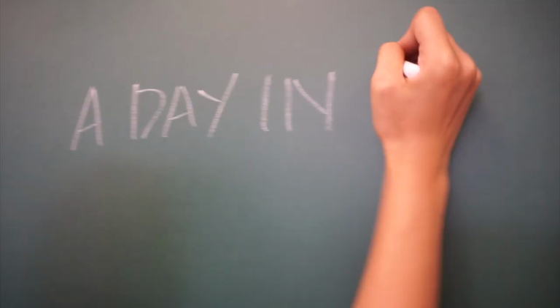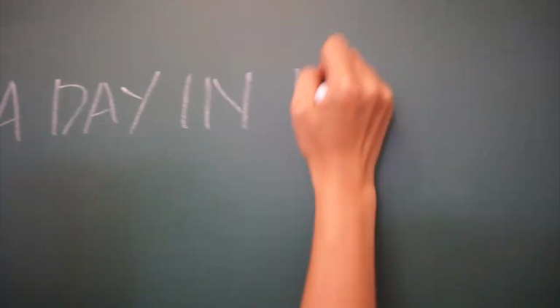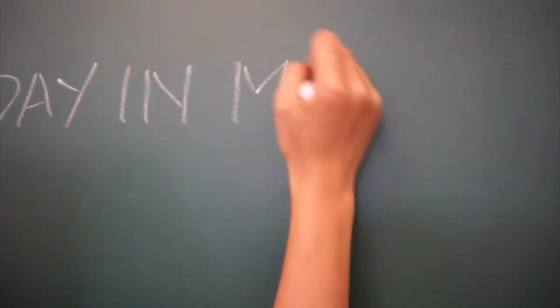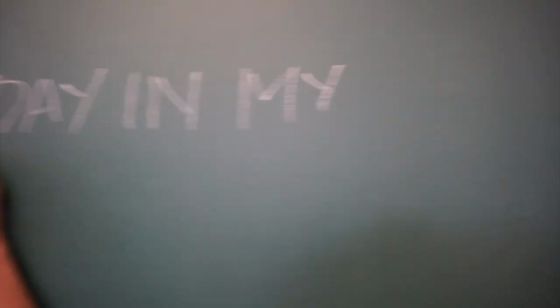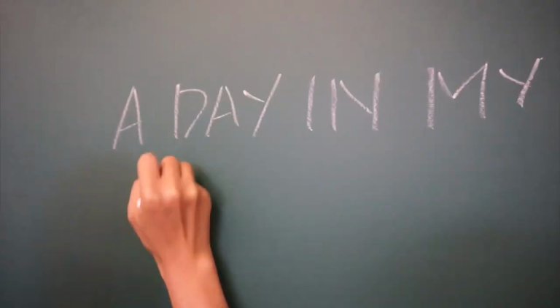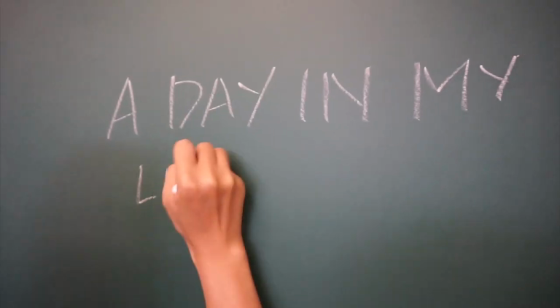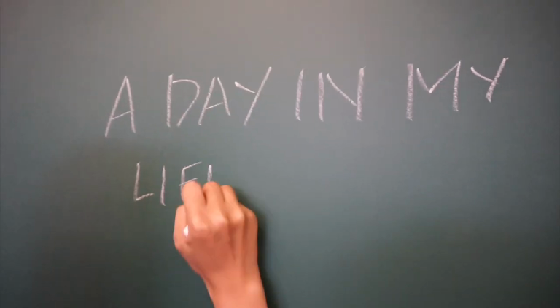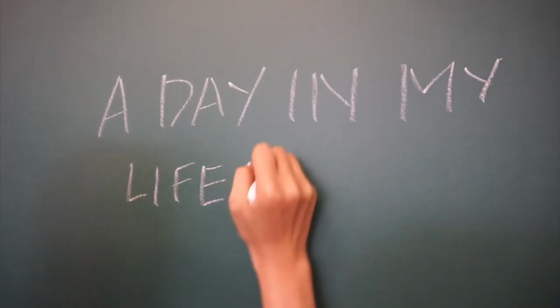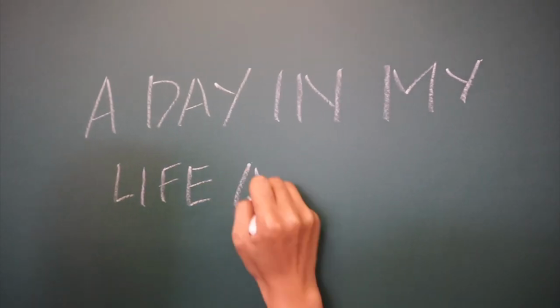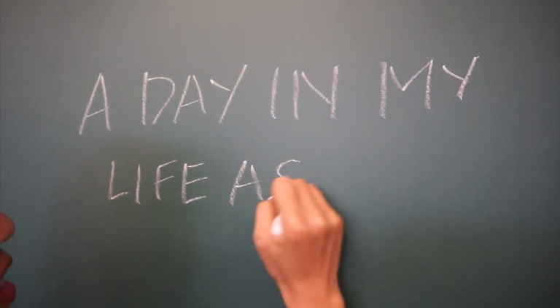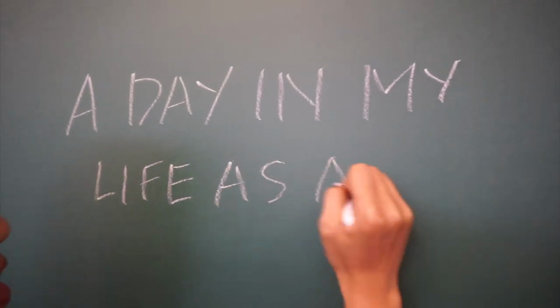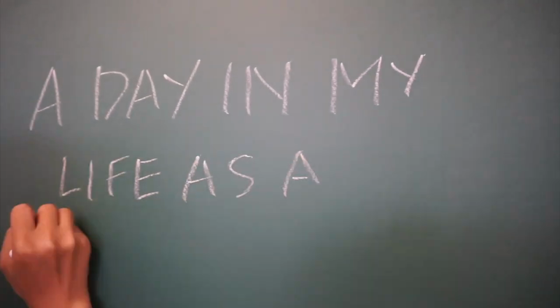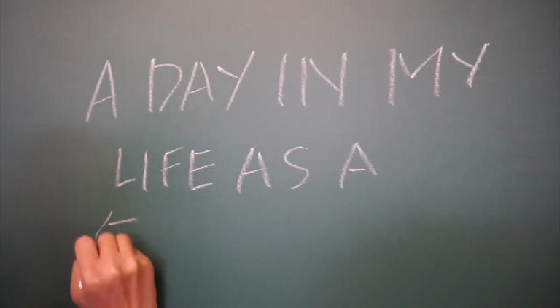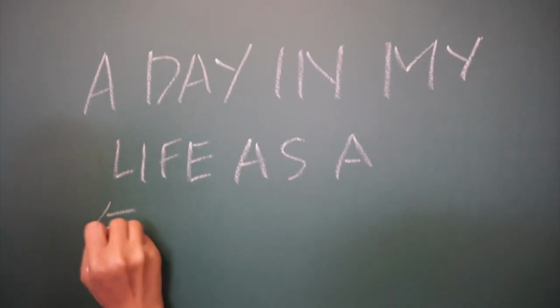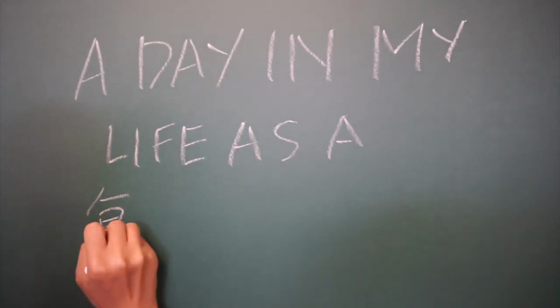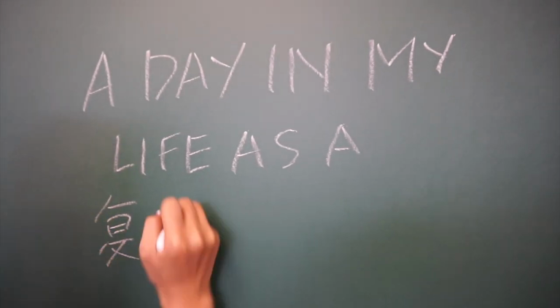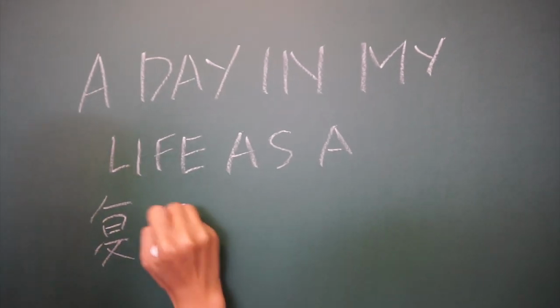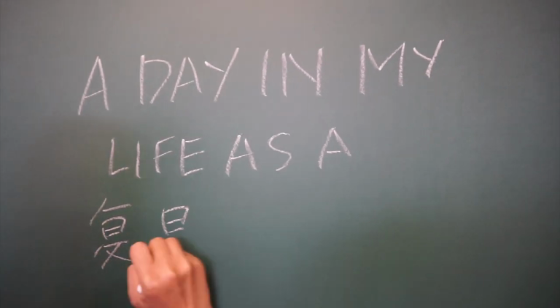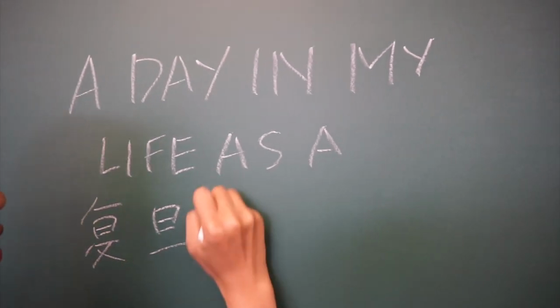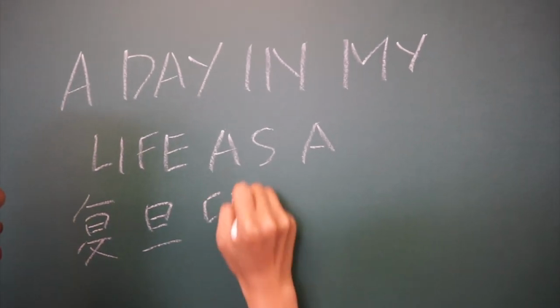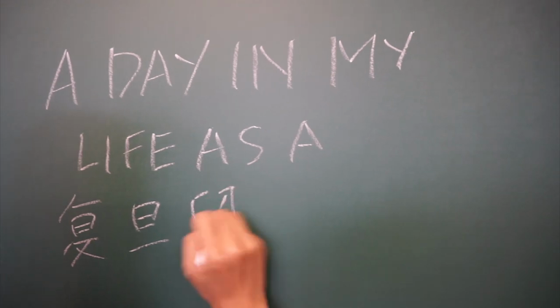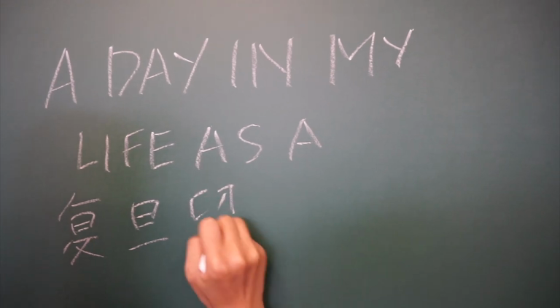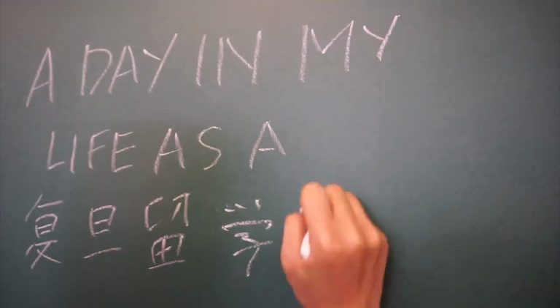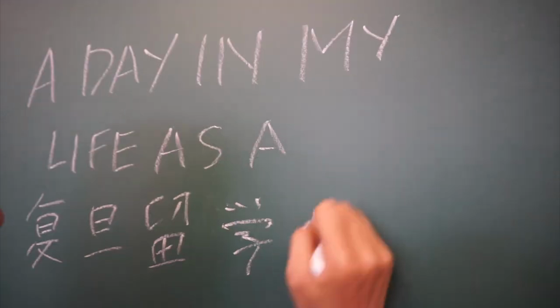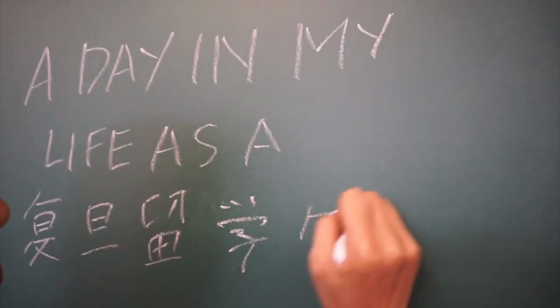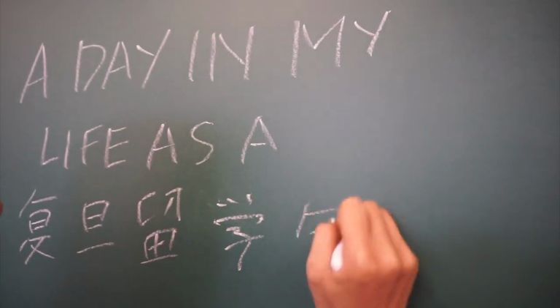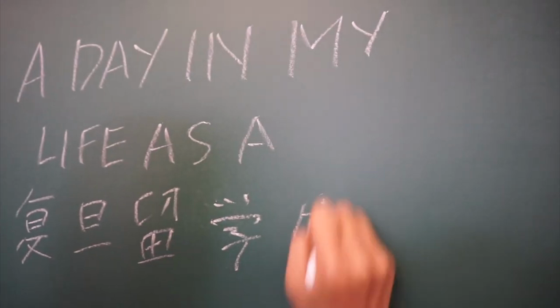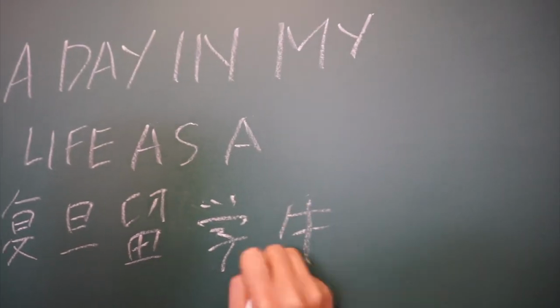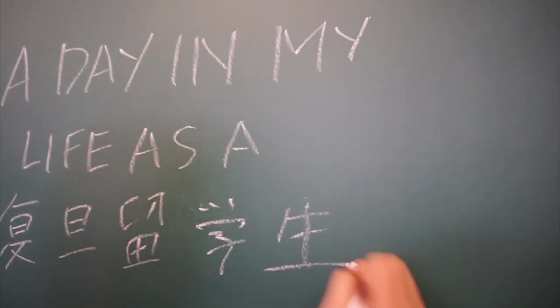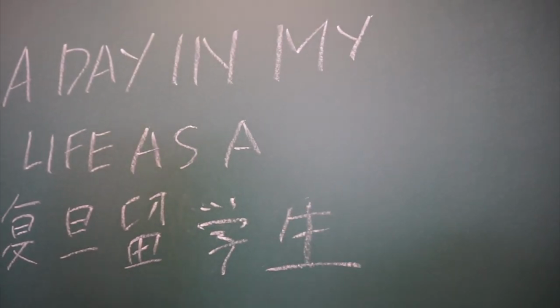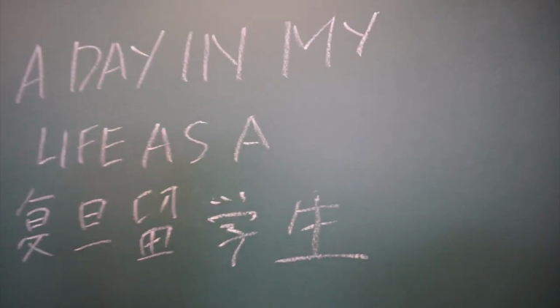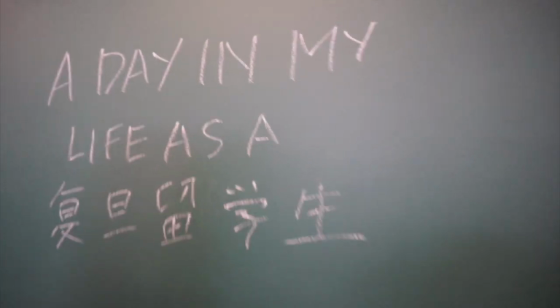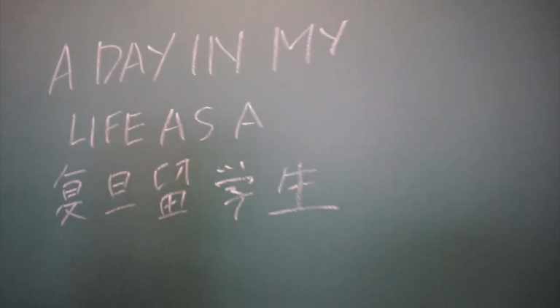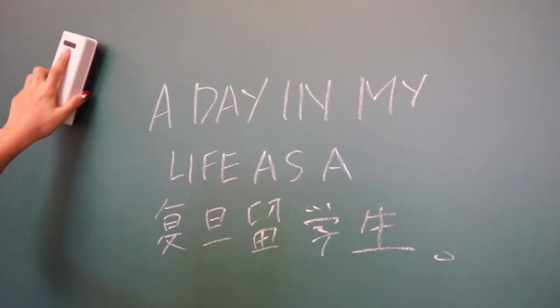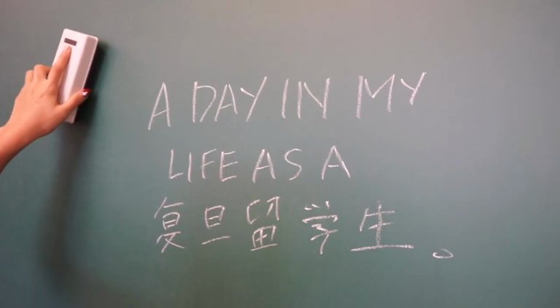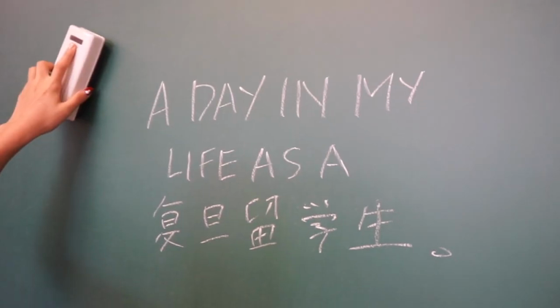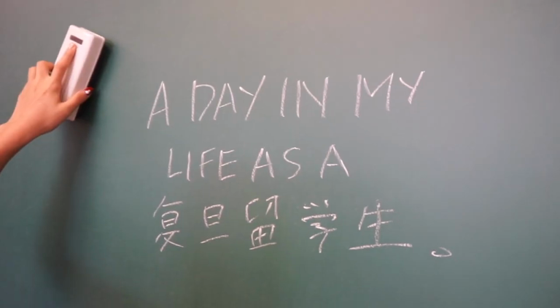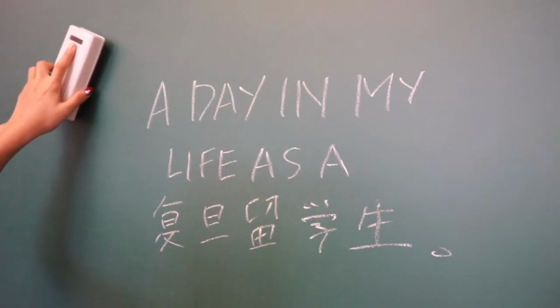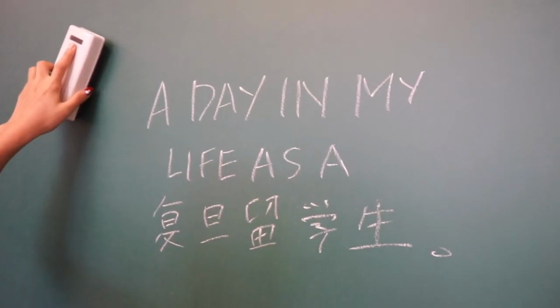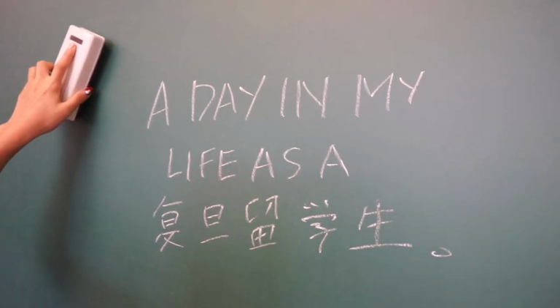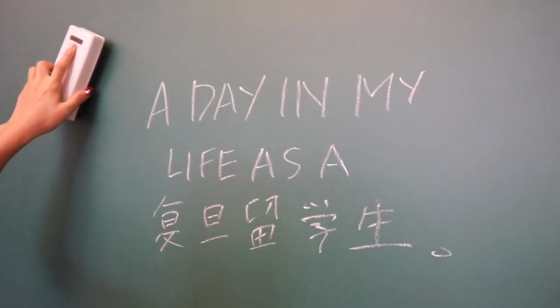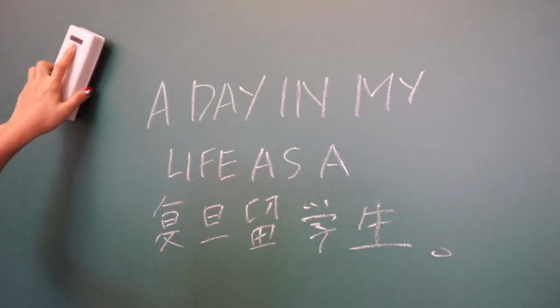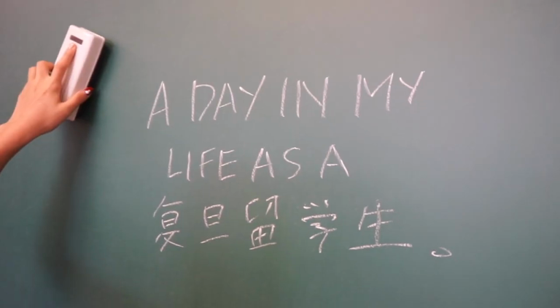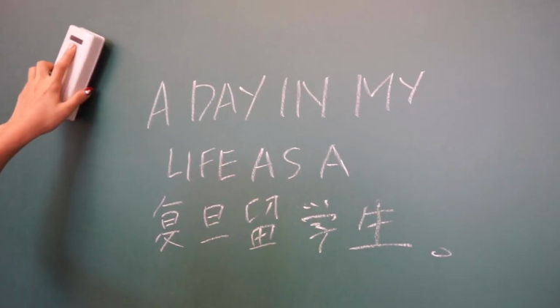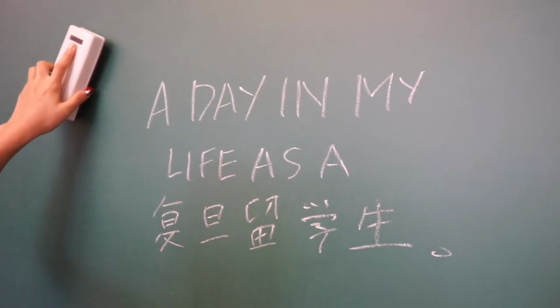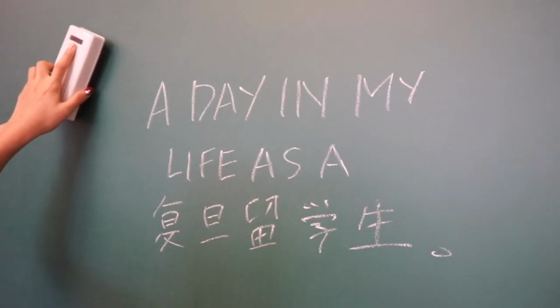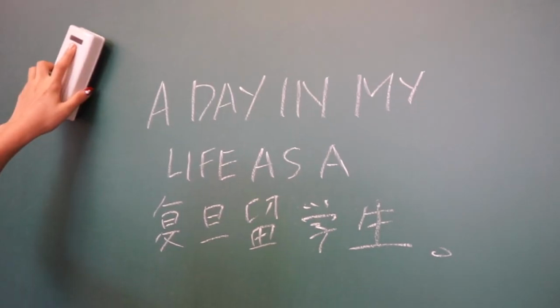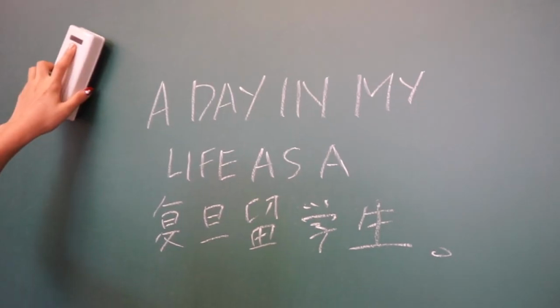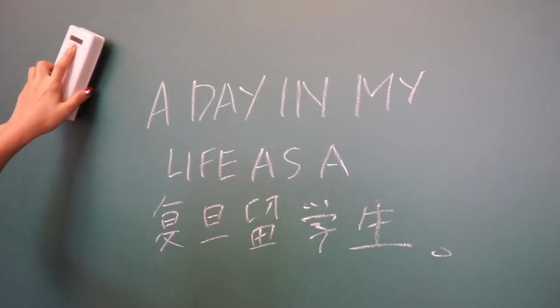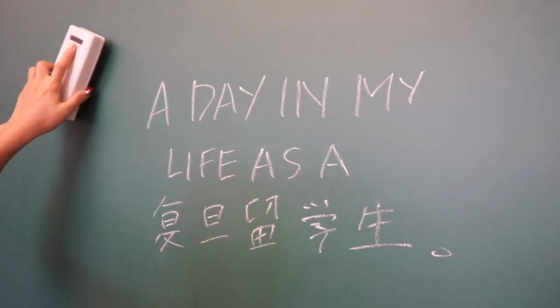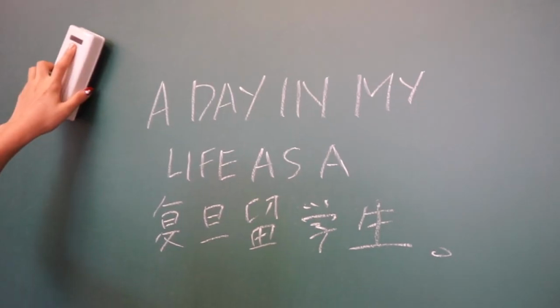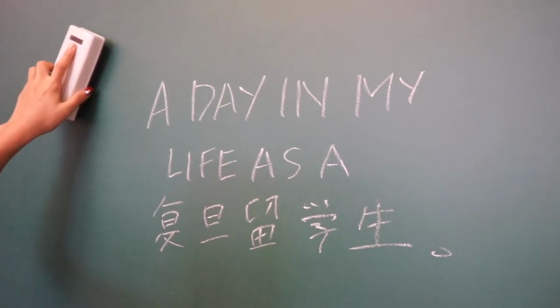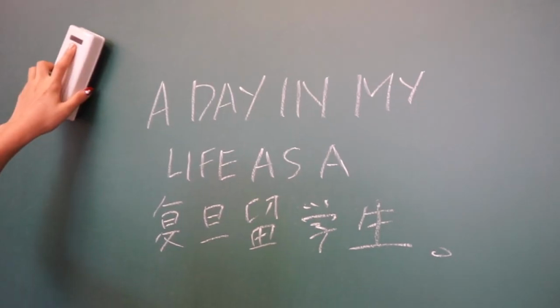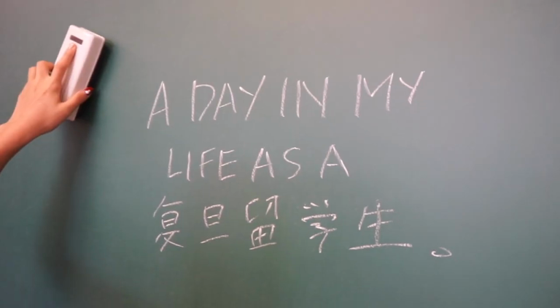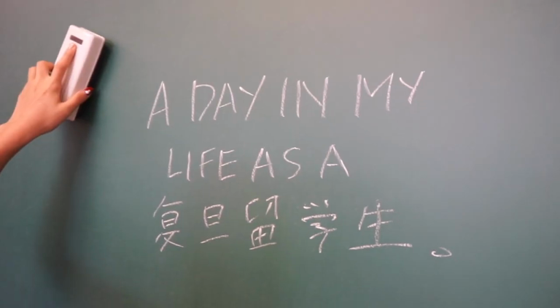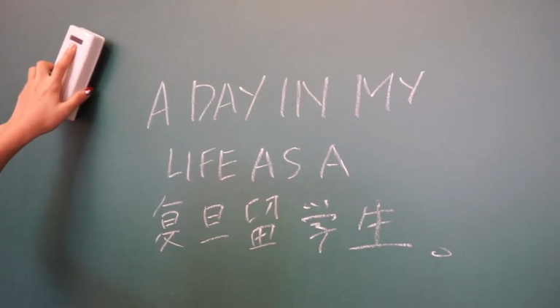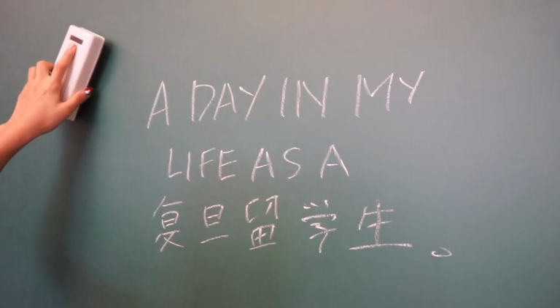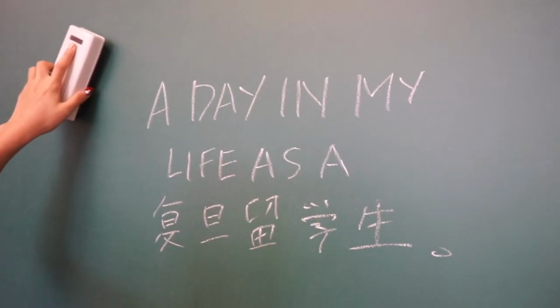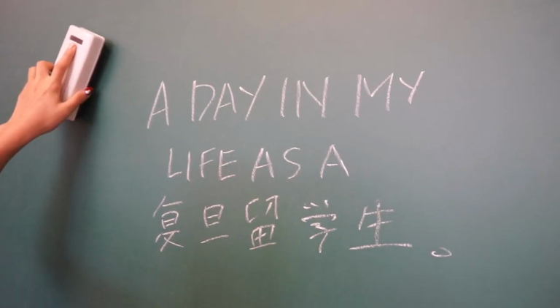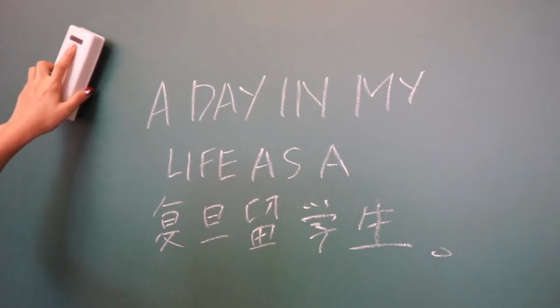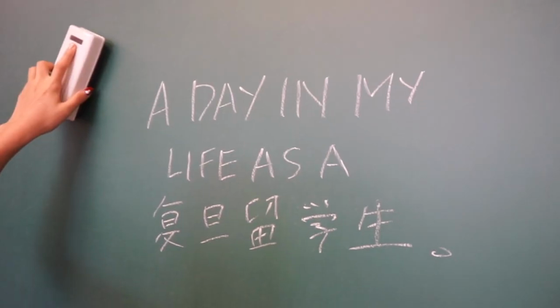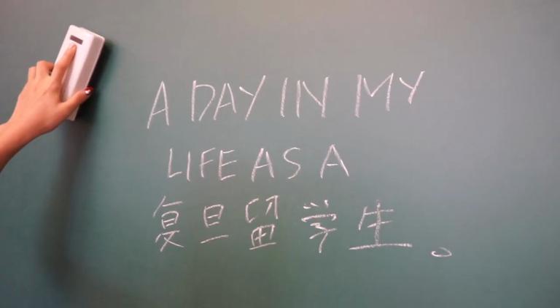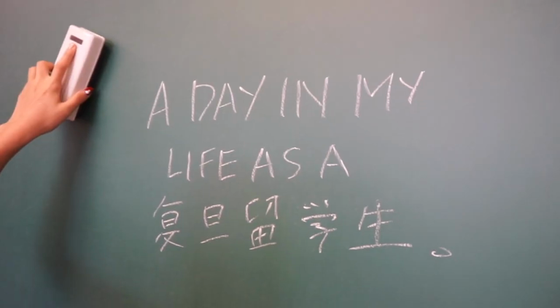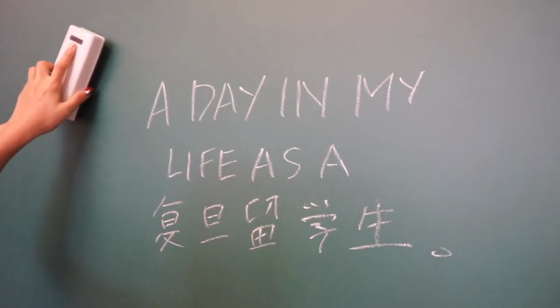Hello! Today I'm going to show you what a day in my life as a Fudan Liu Xuesheng, or a Fudan study abroad student, looks like. So let's go.